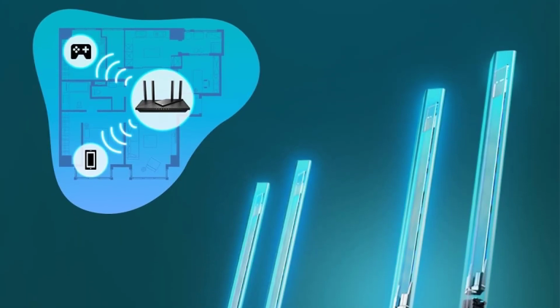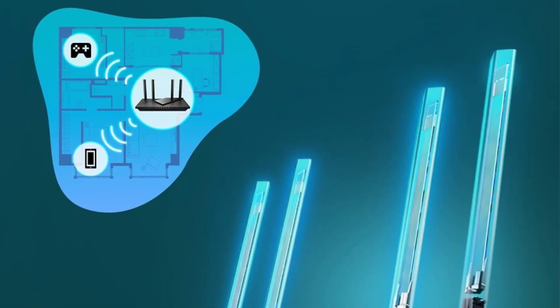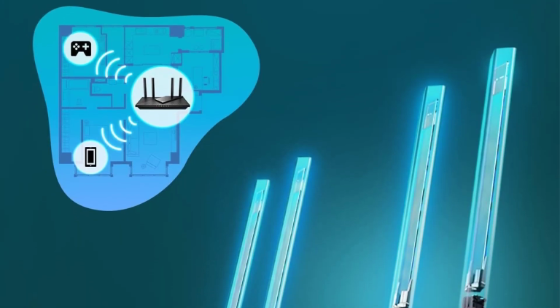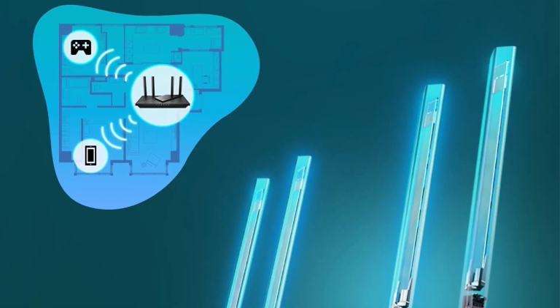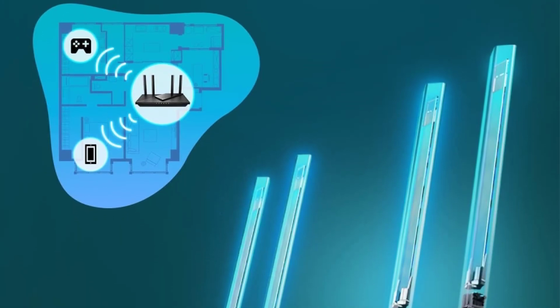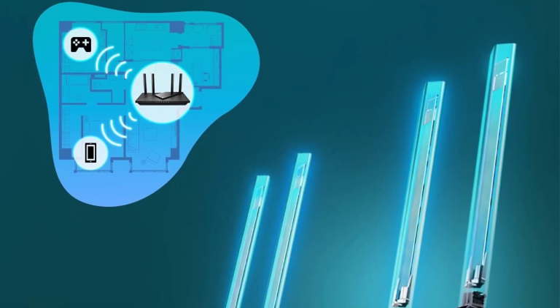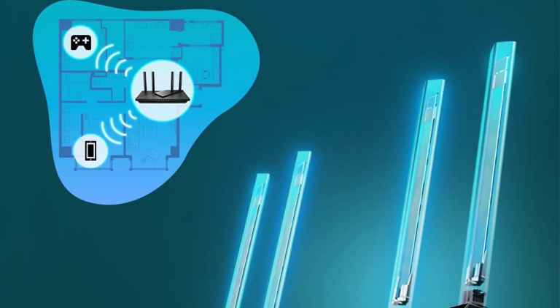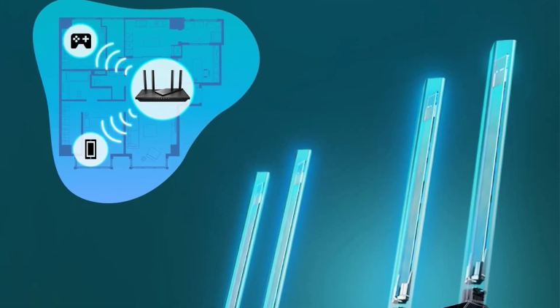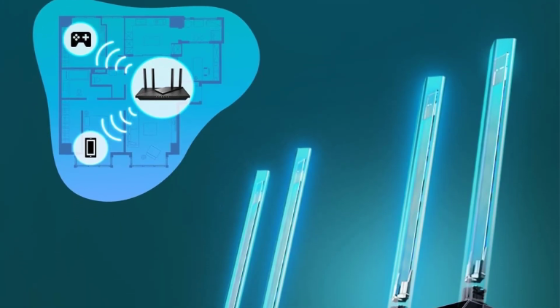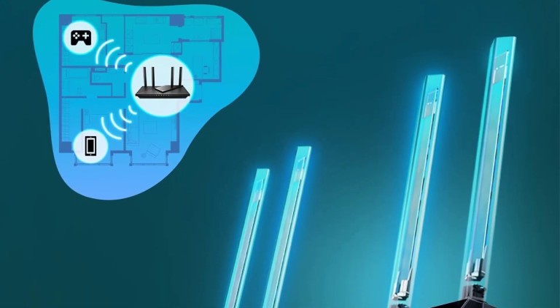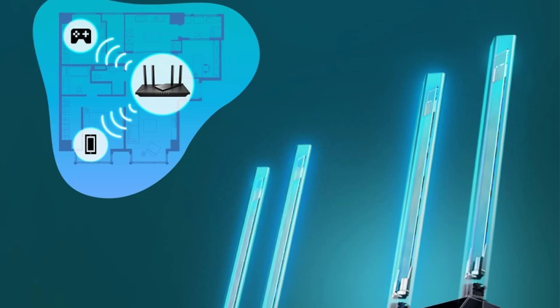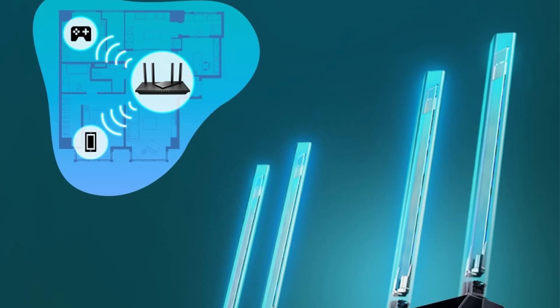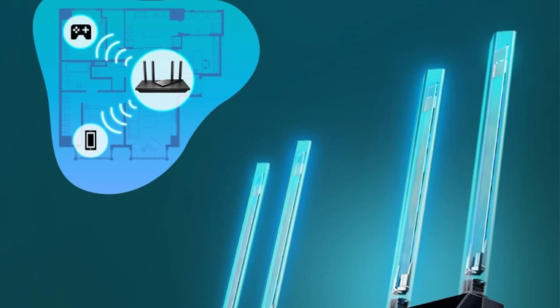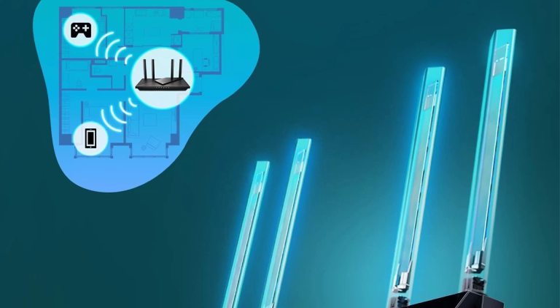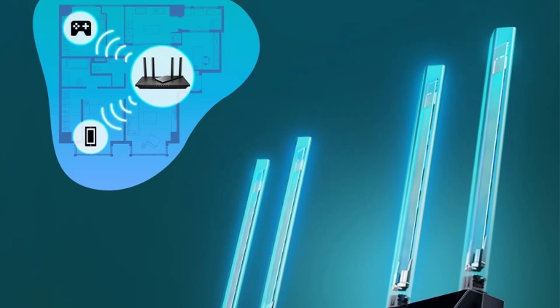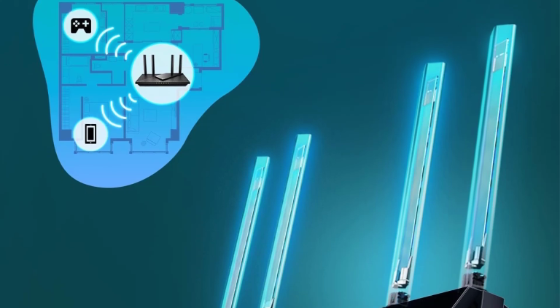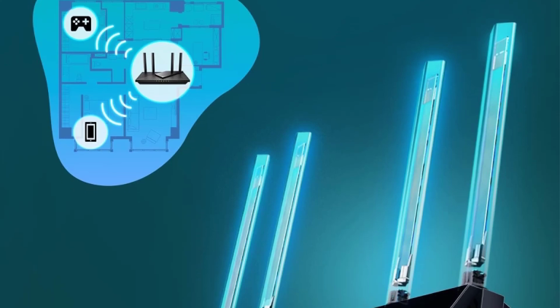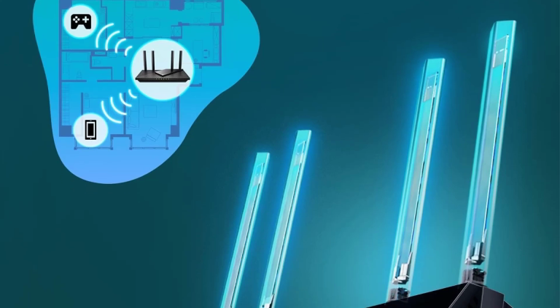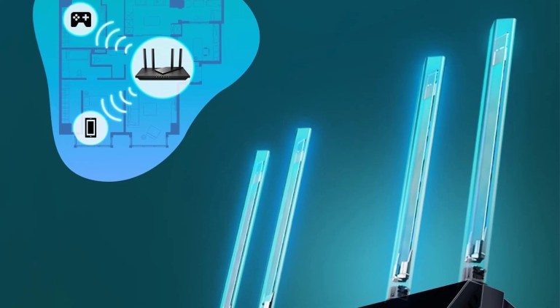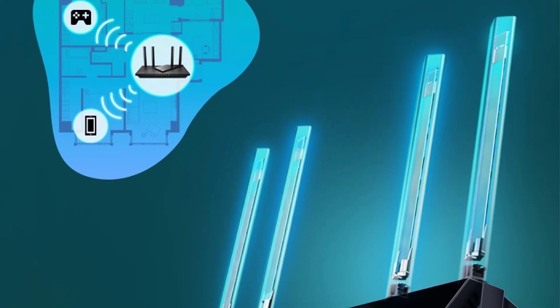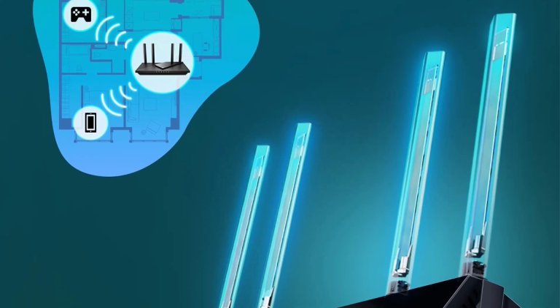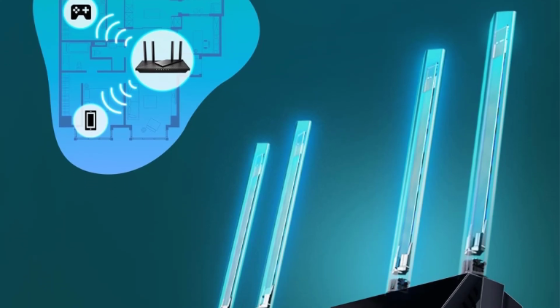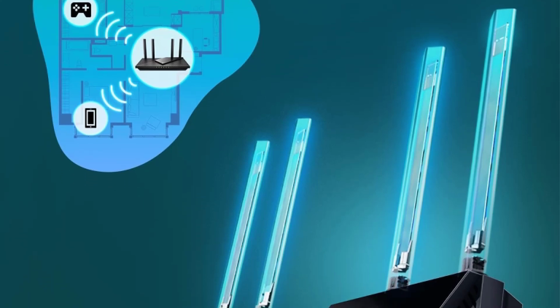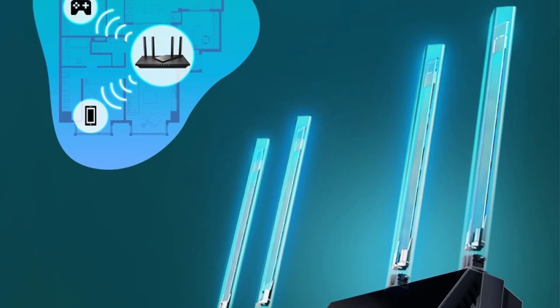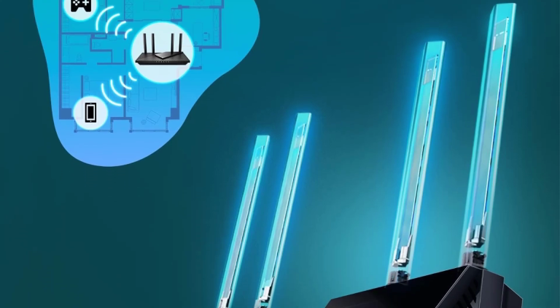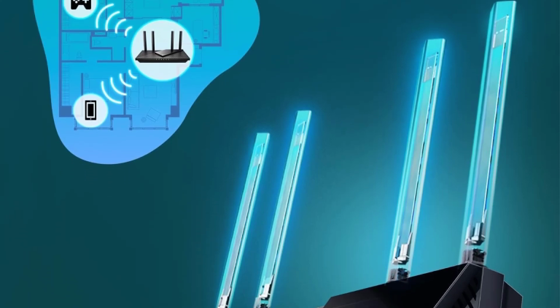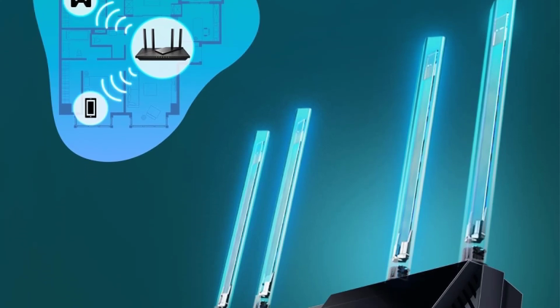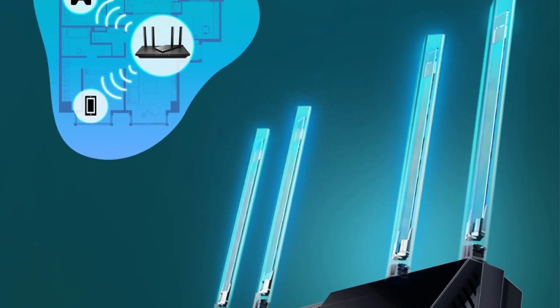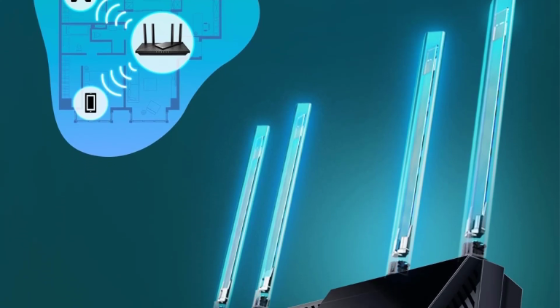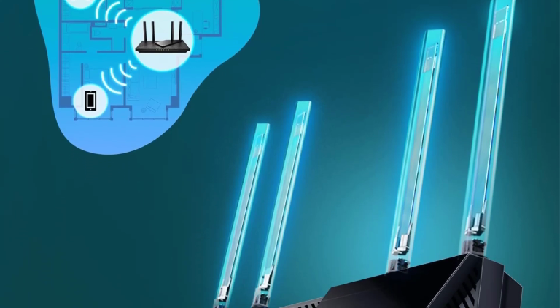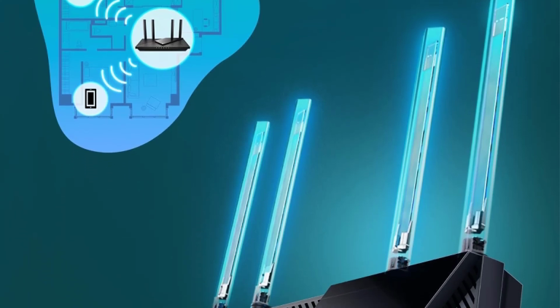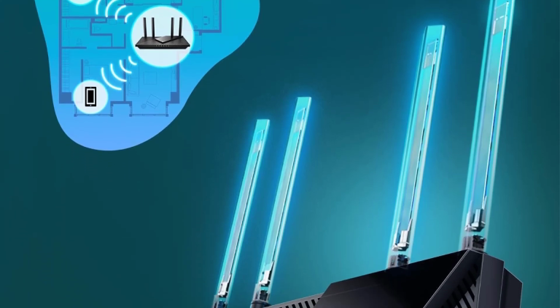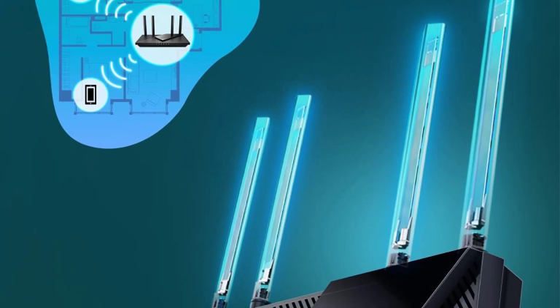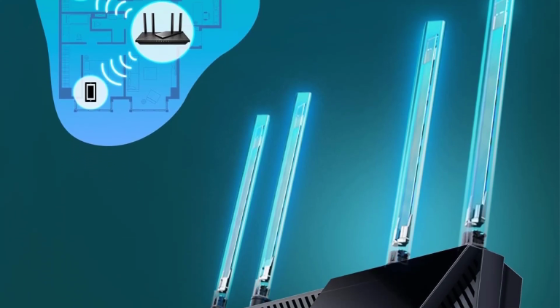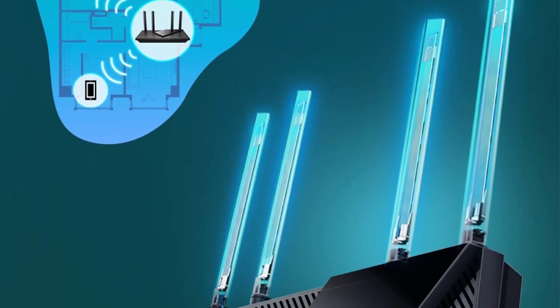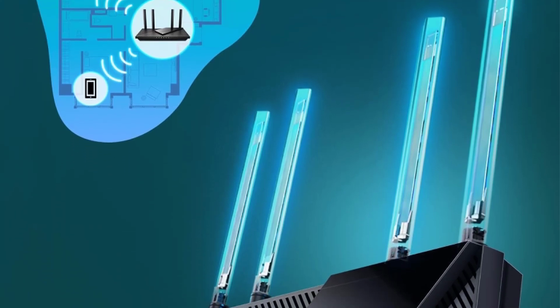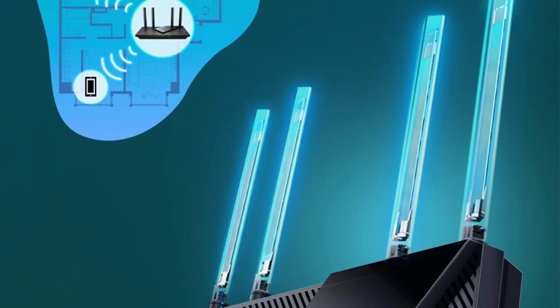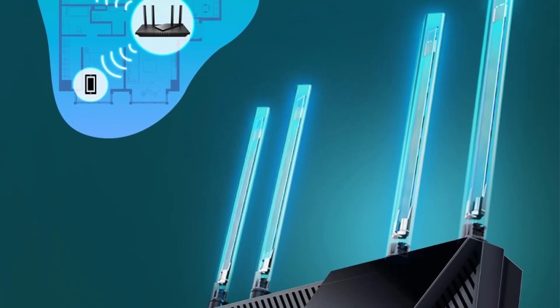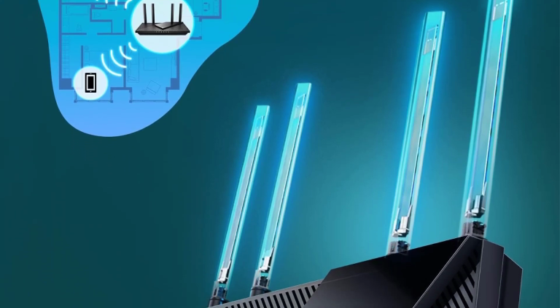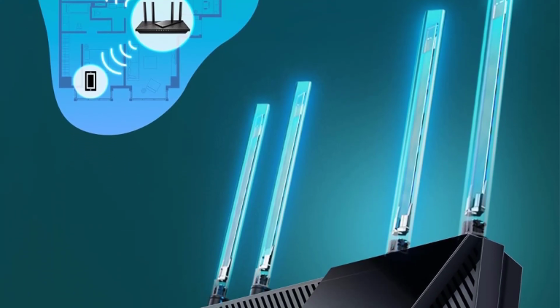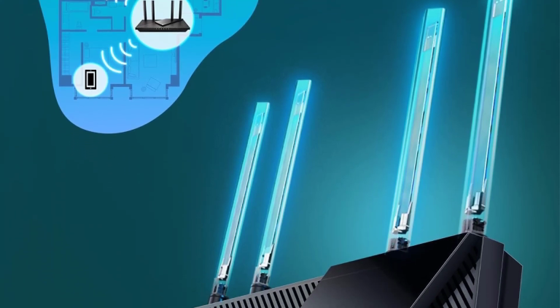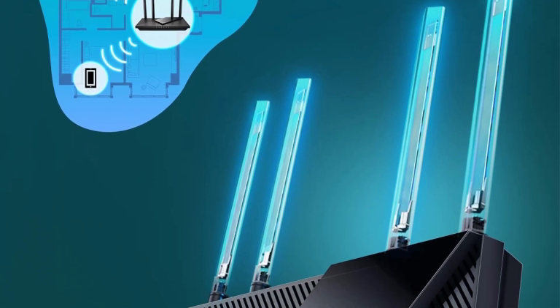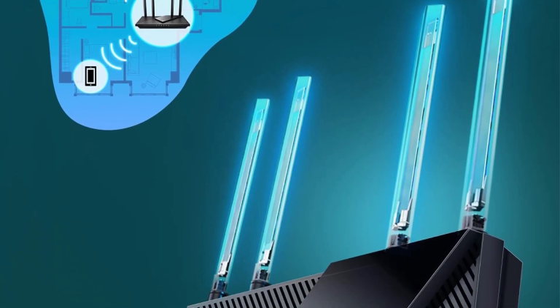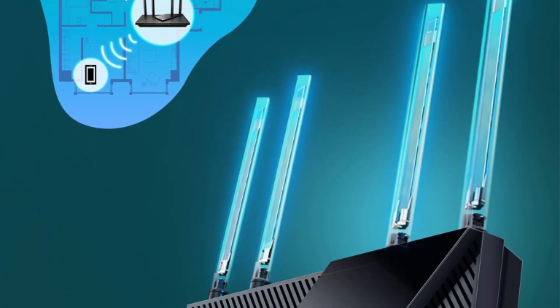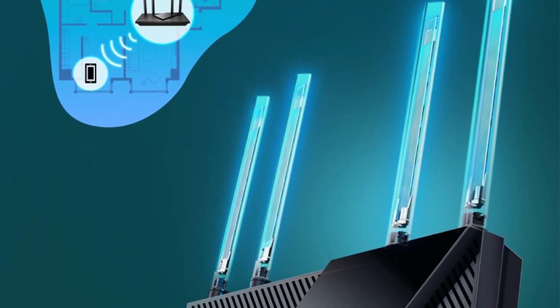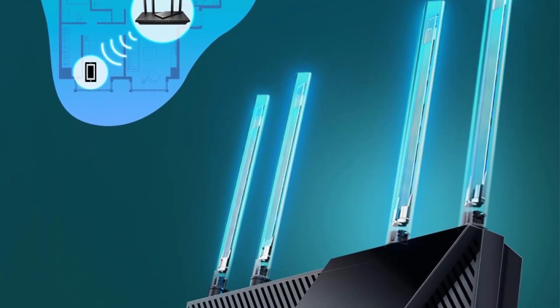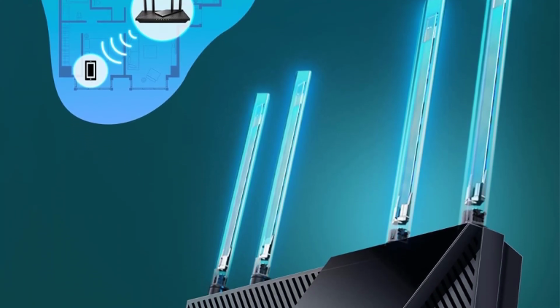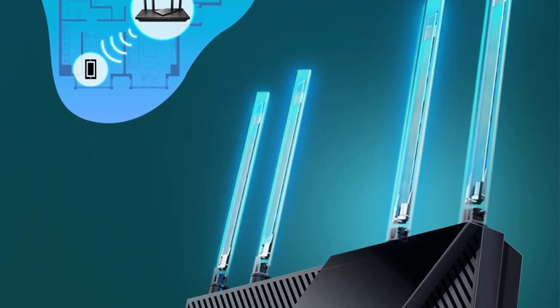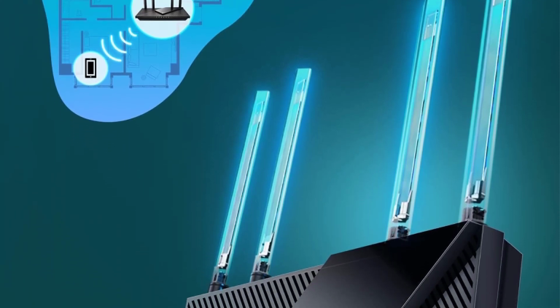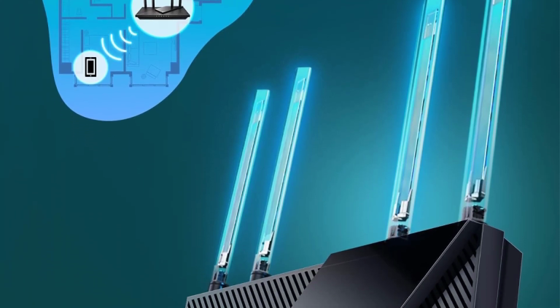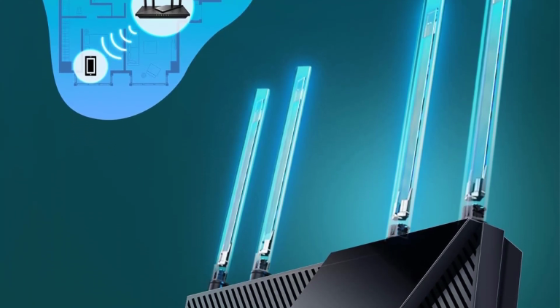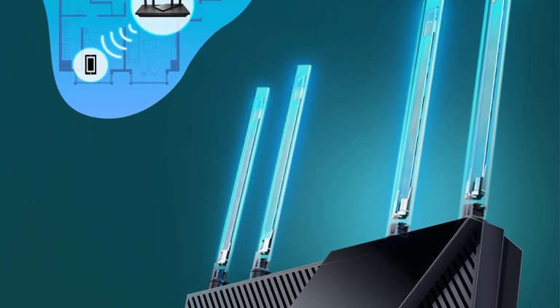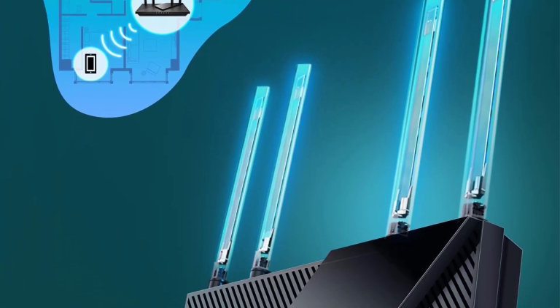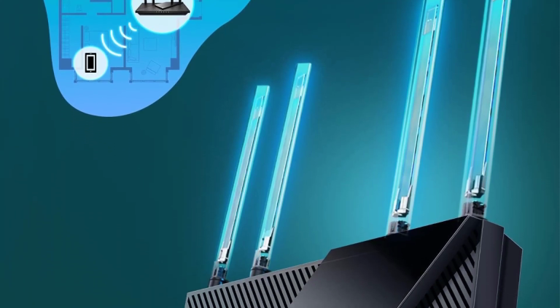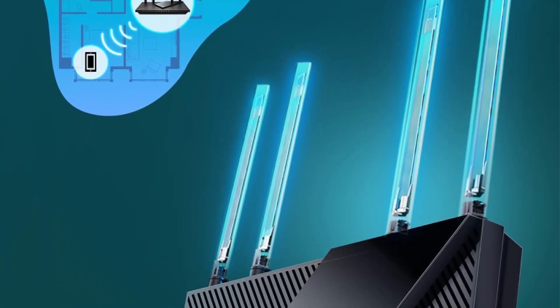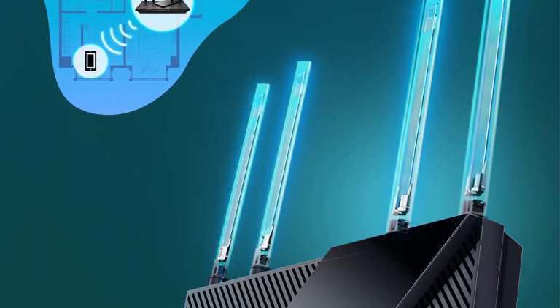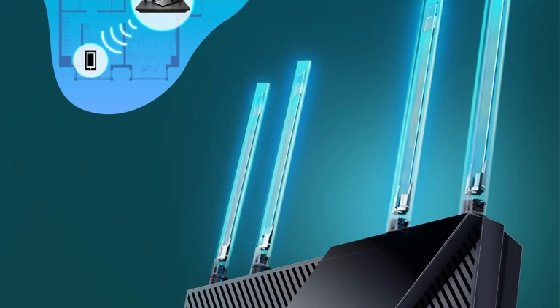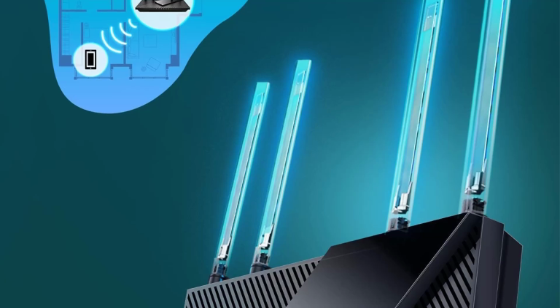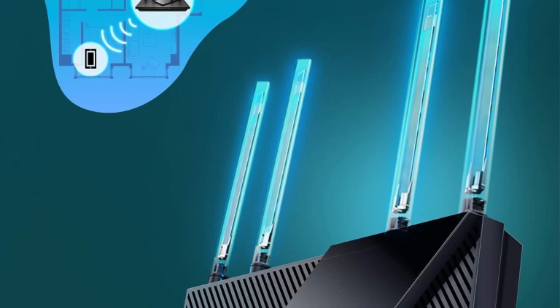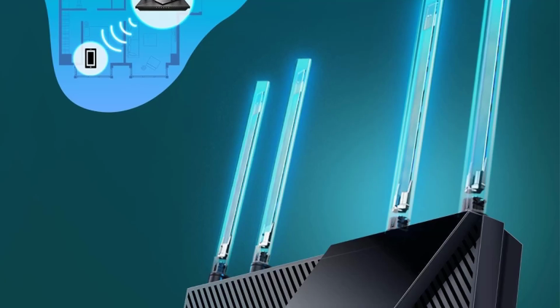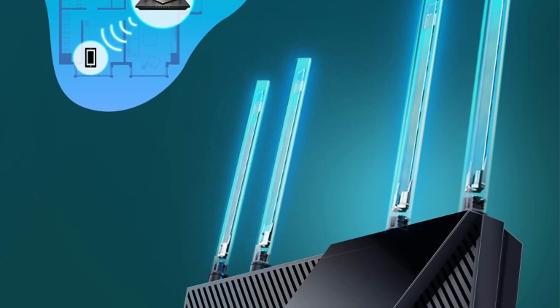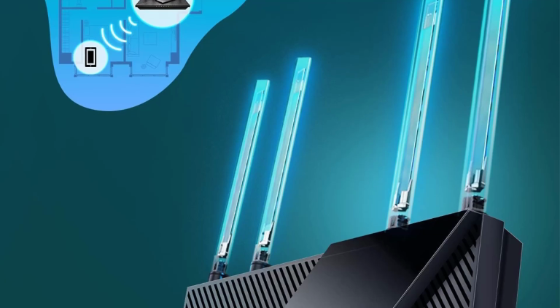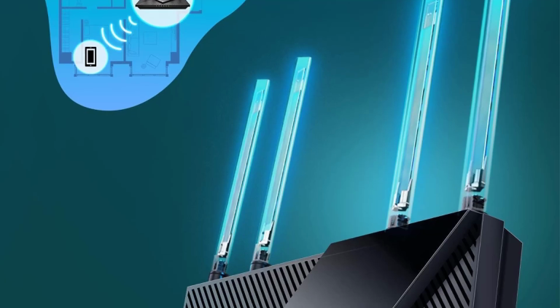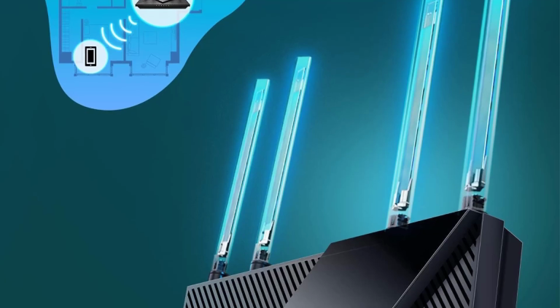Compatible with various internet service providers, the router is ideal for modern households needing high-performance connectivity.